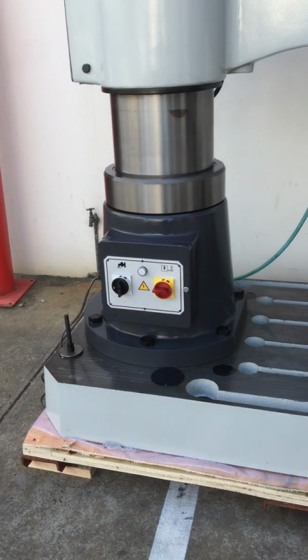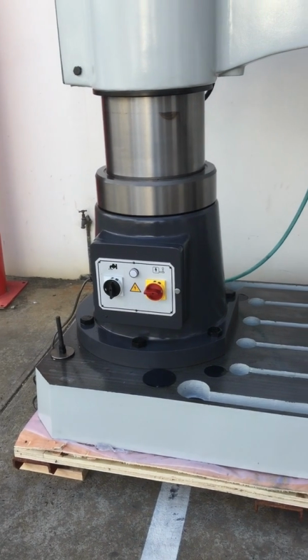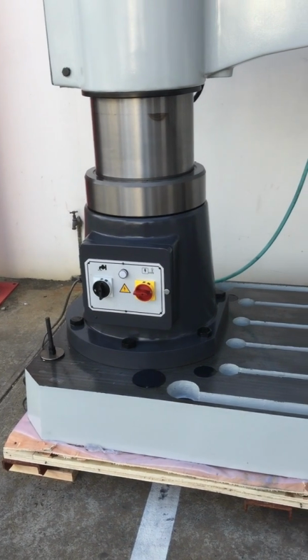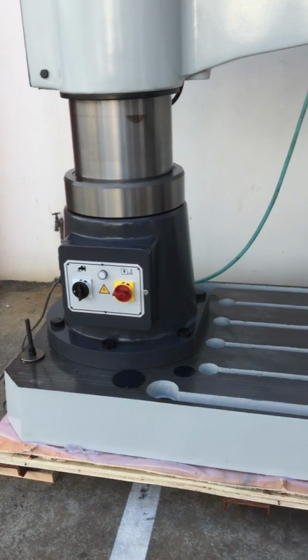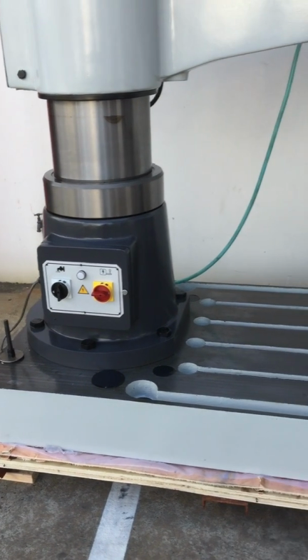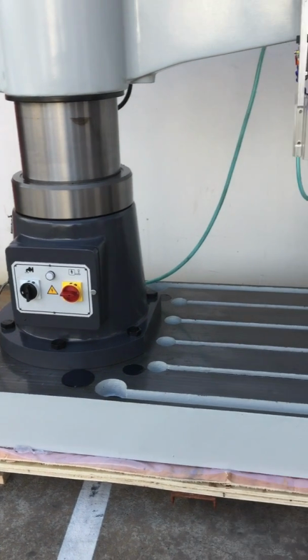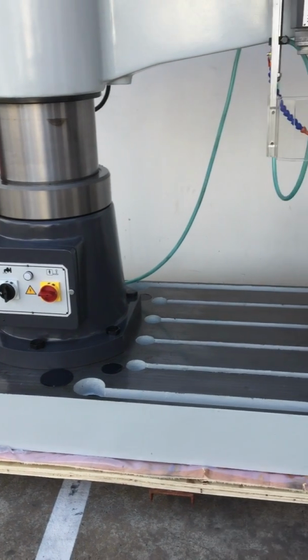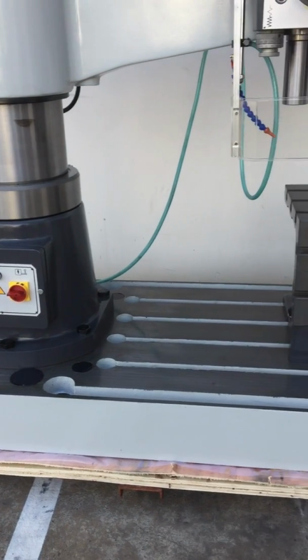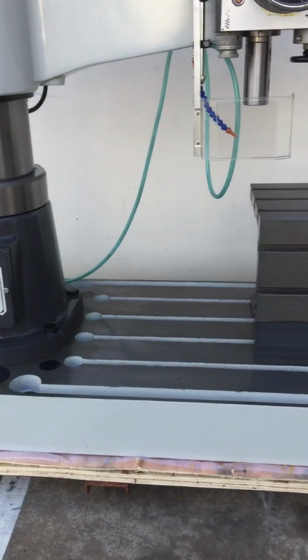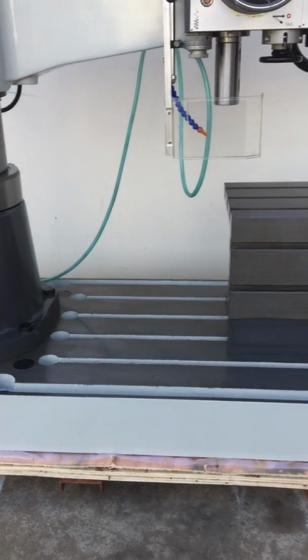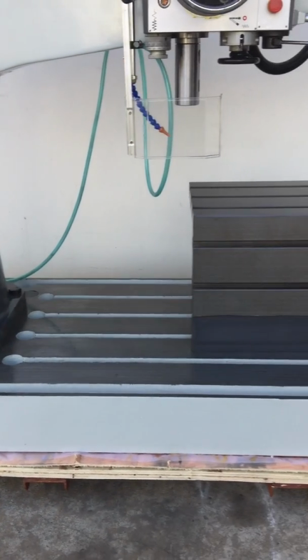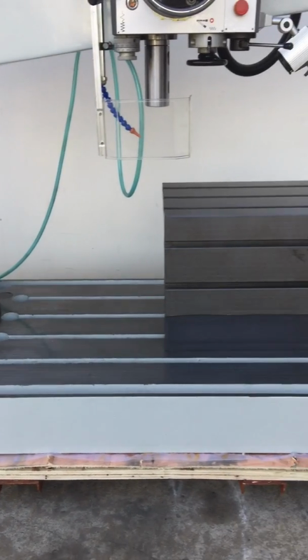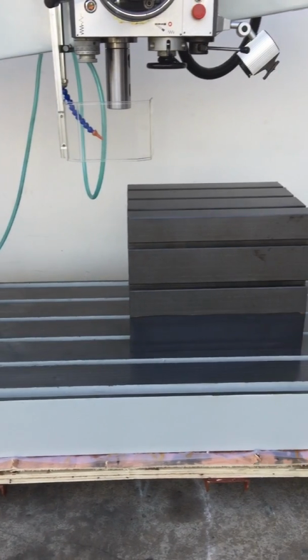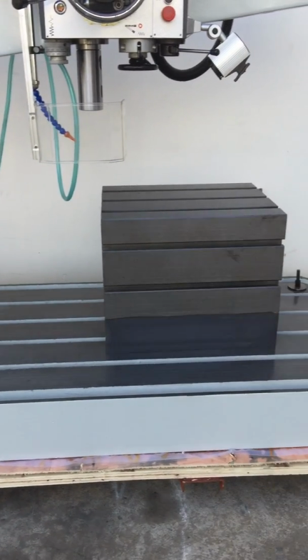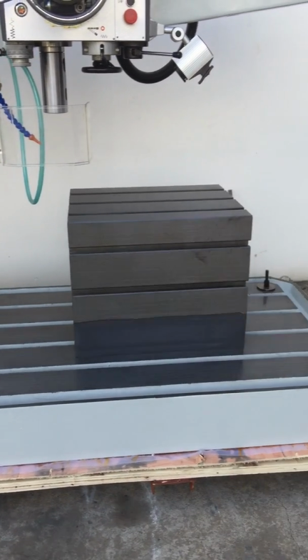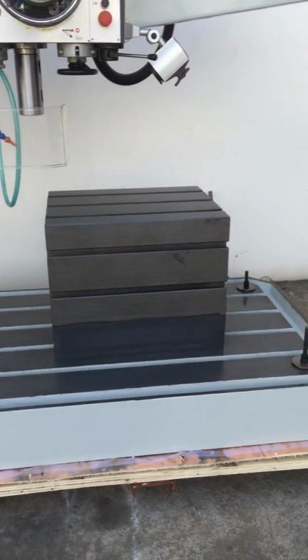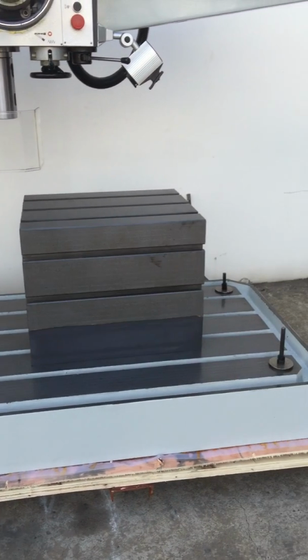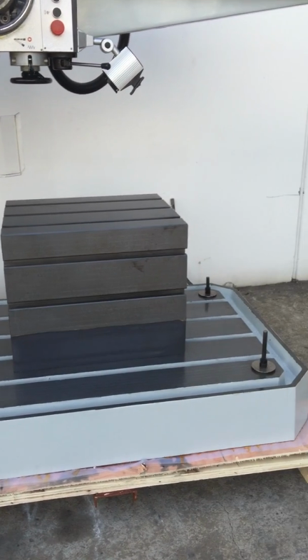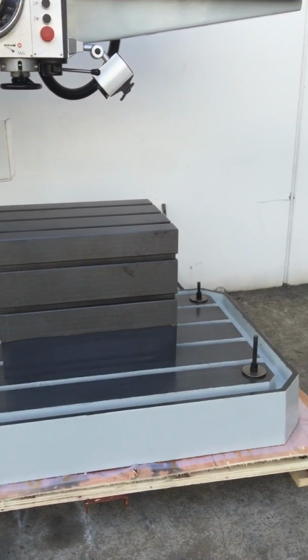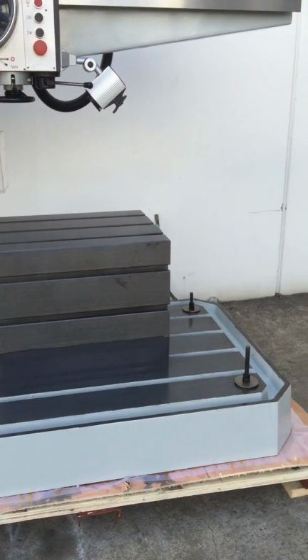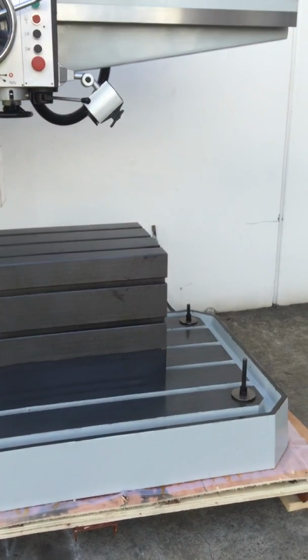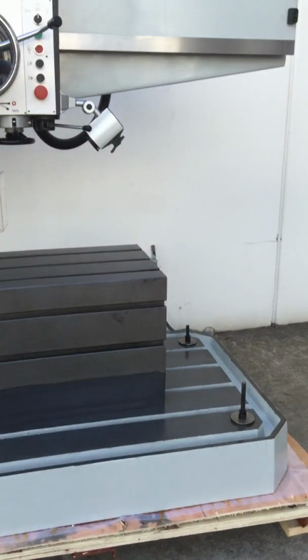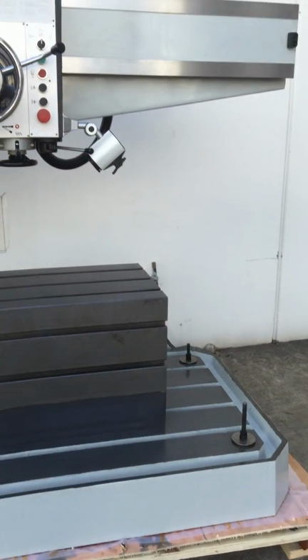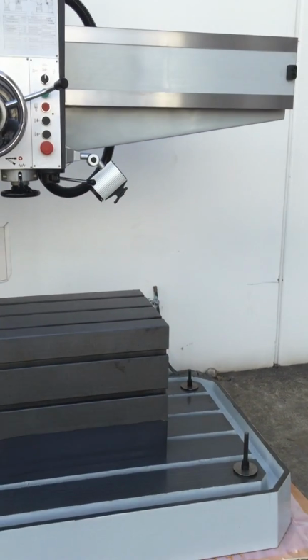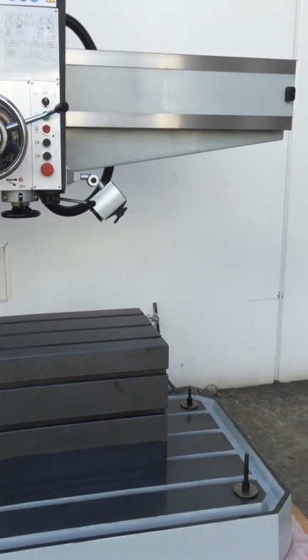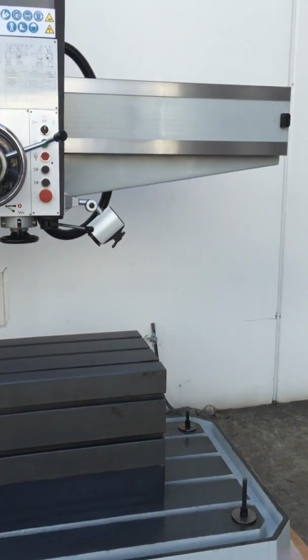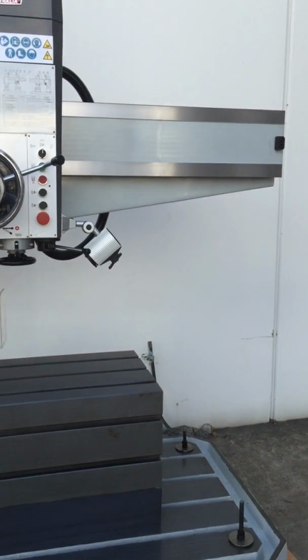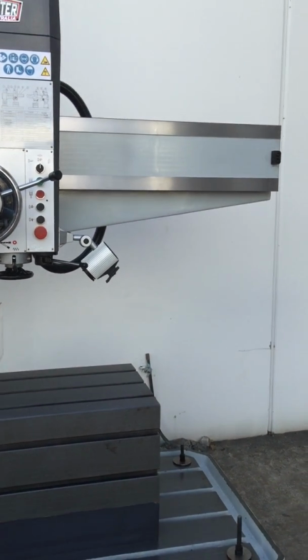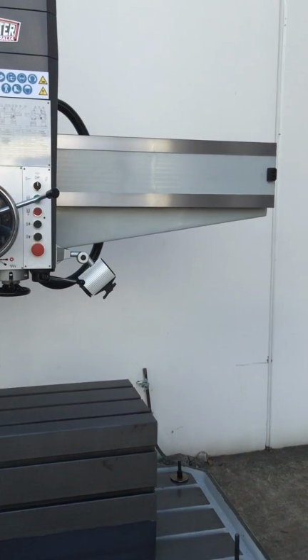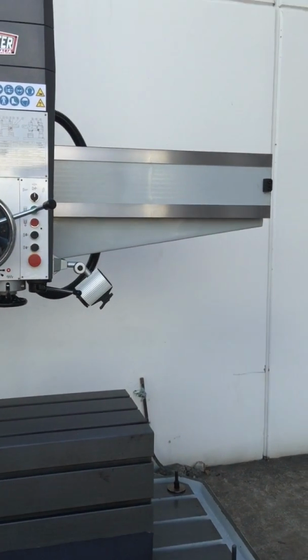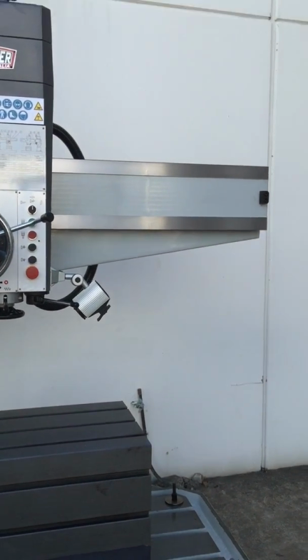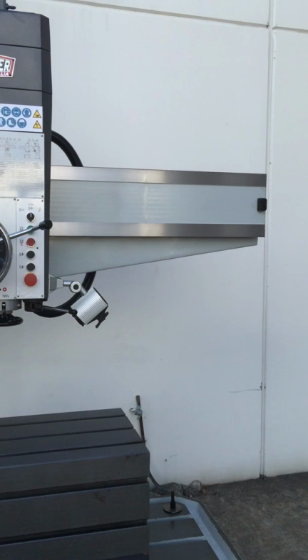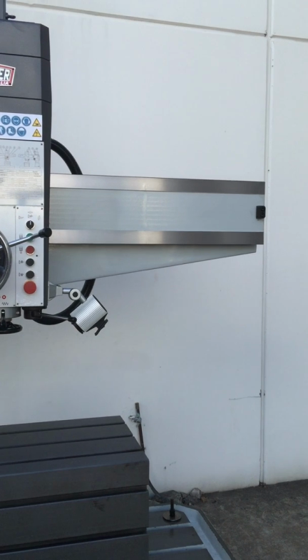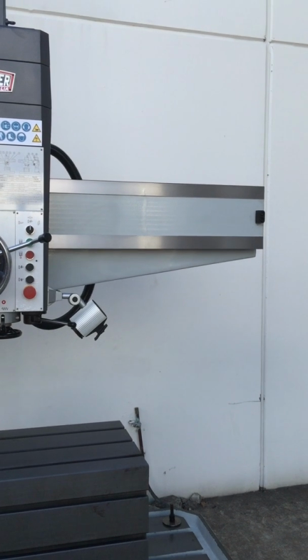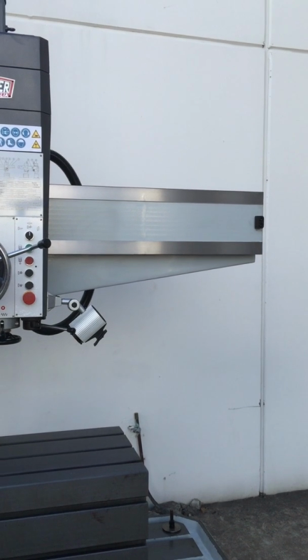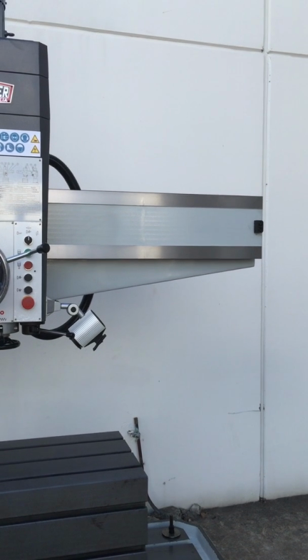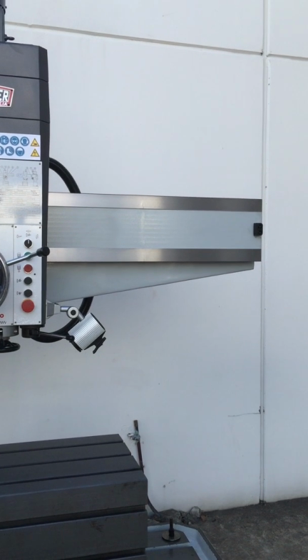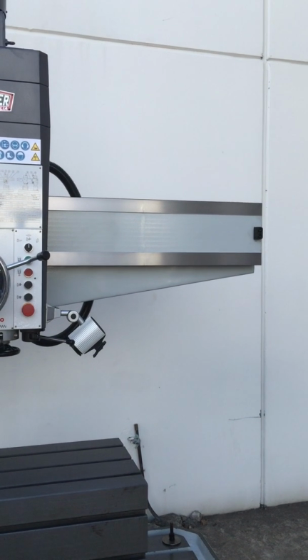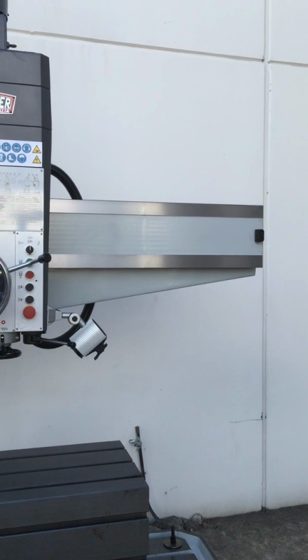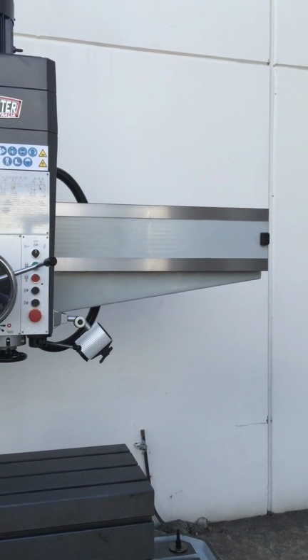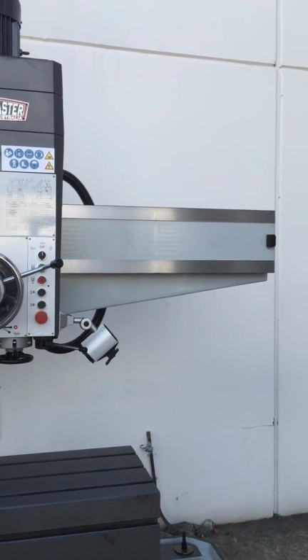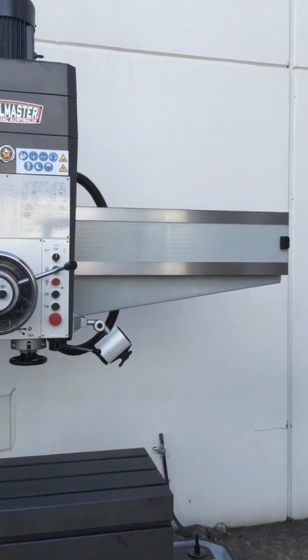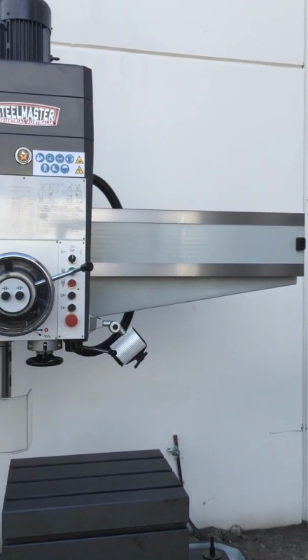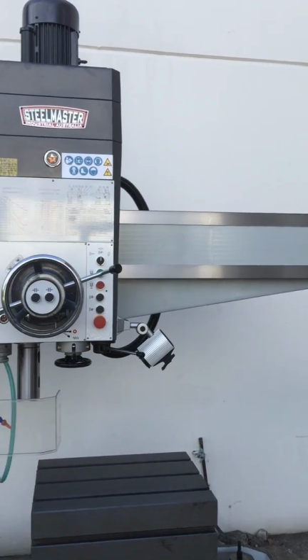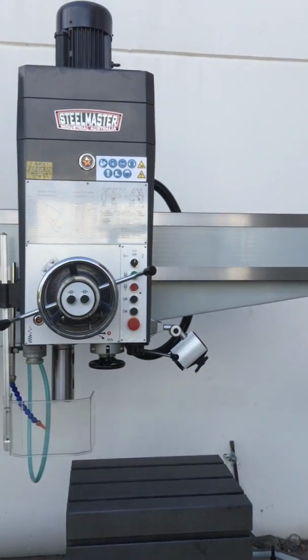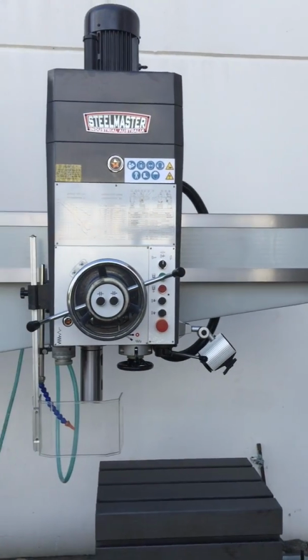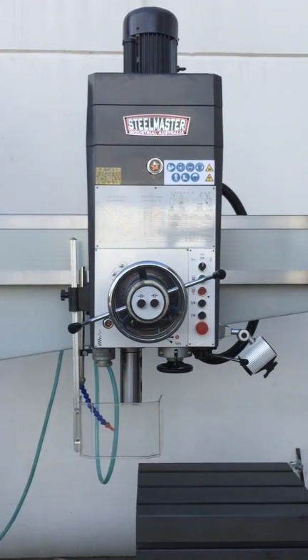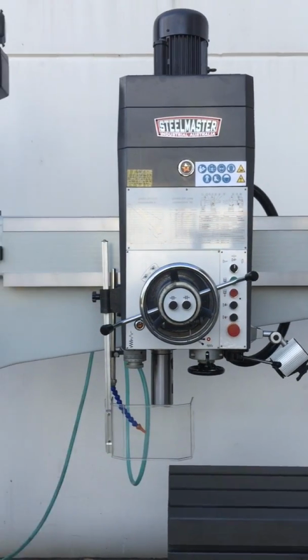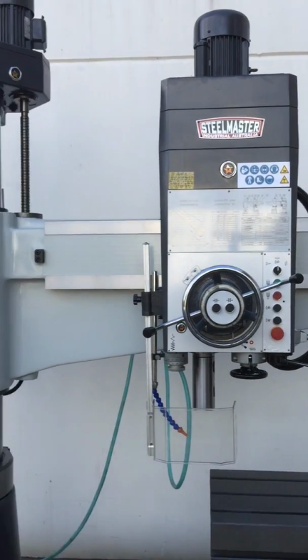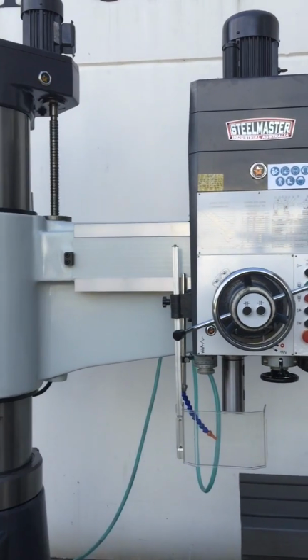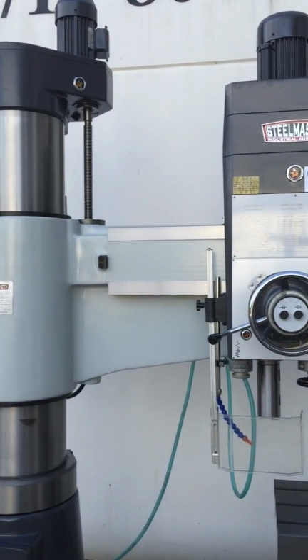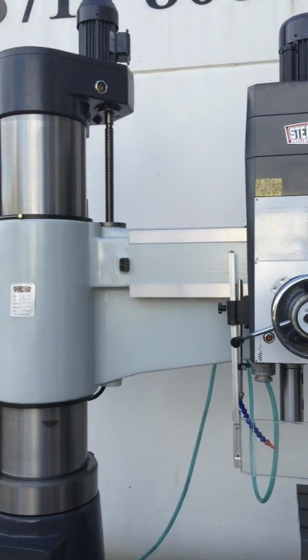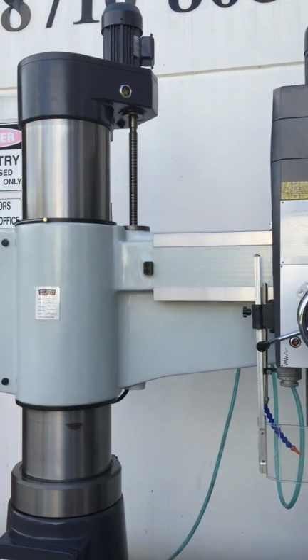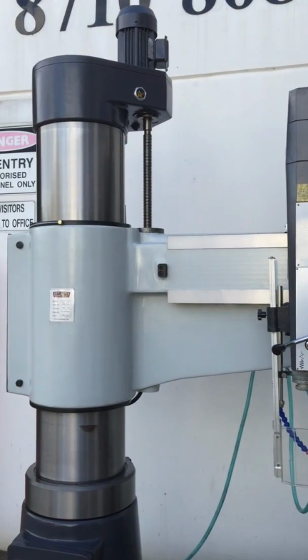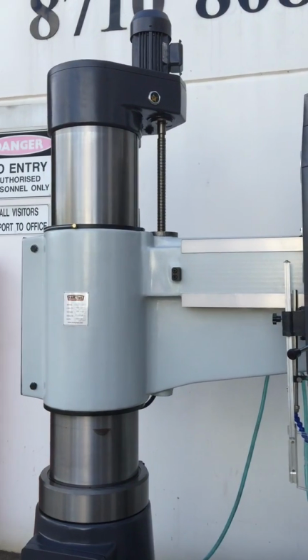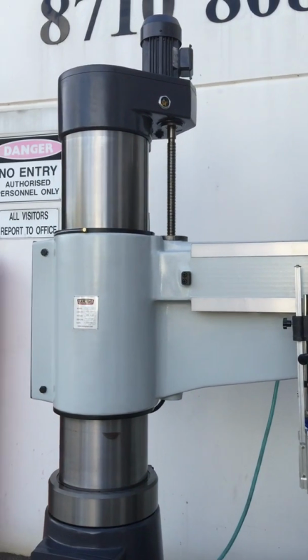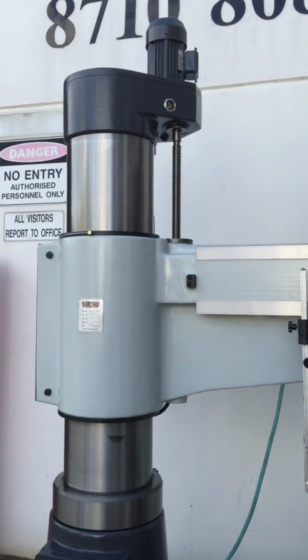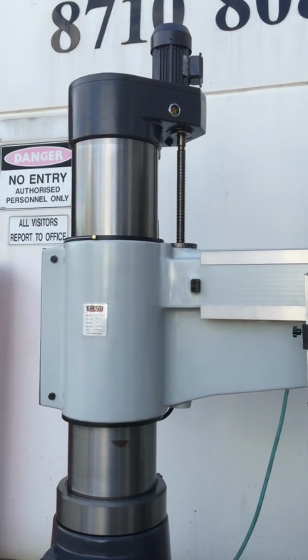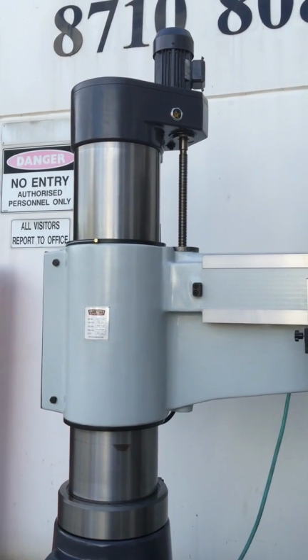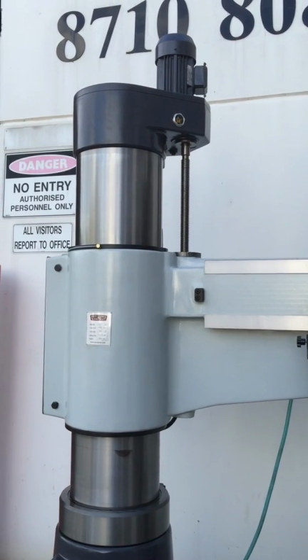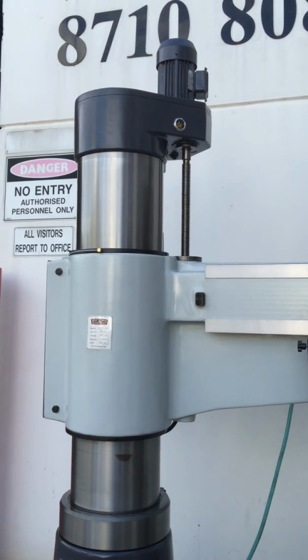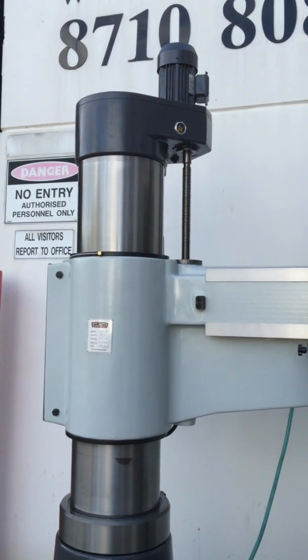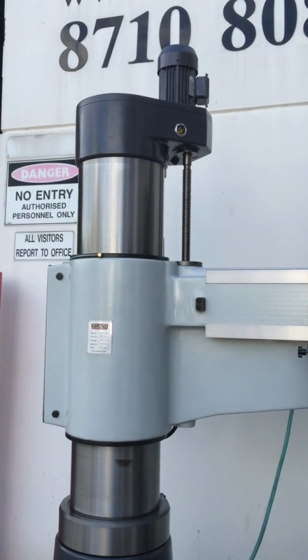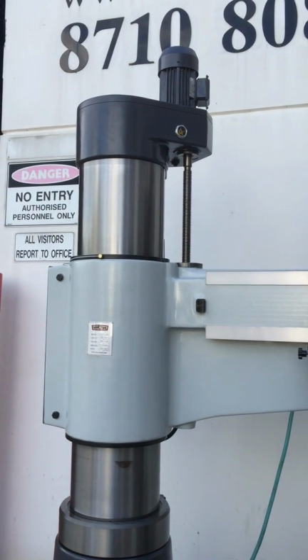Rigid, solid cast all round as discussed before. Well finished in its machining — this is a great drill.